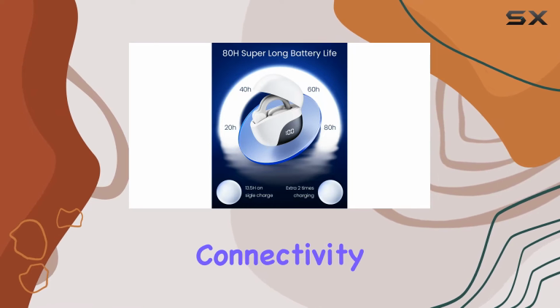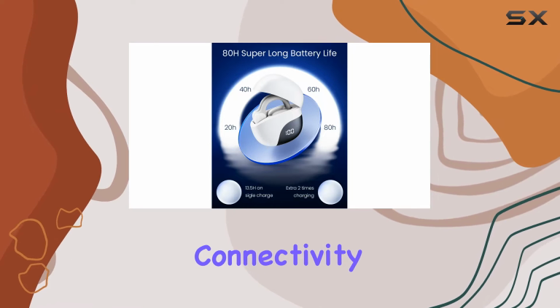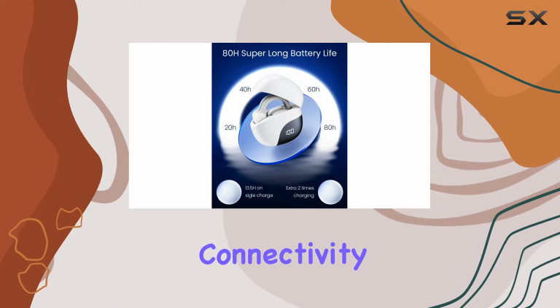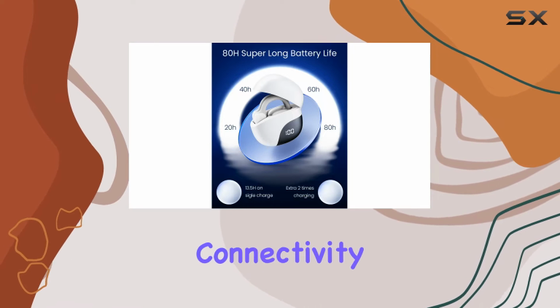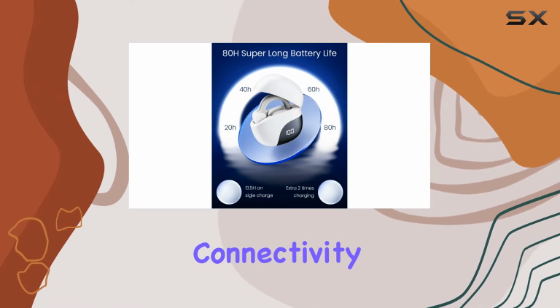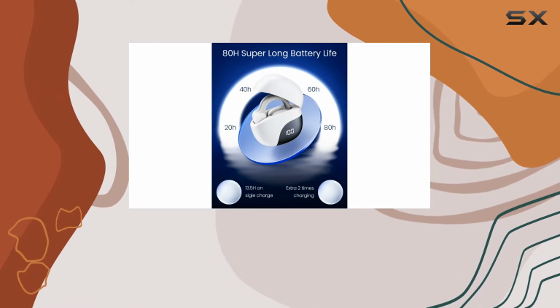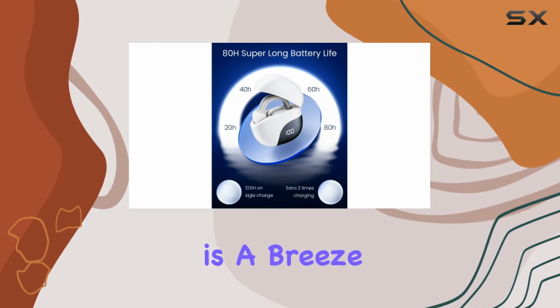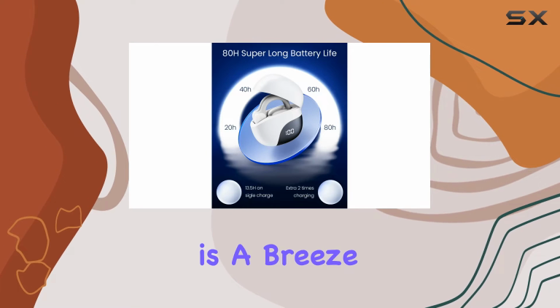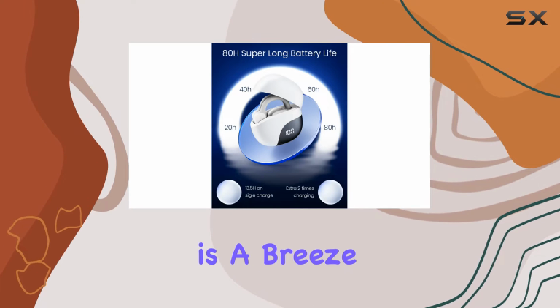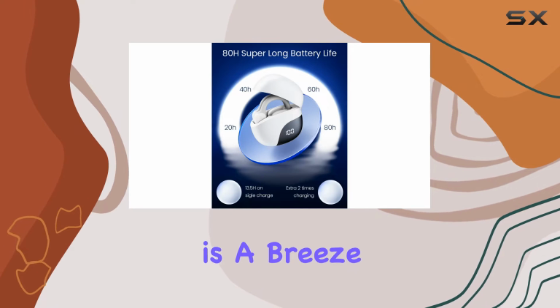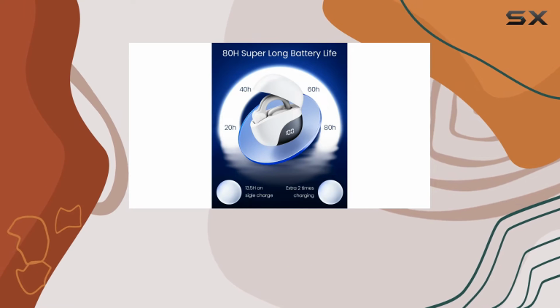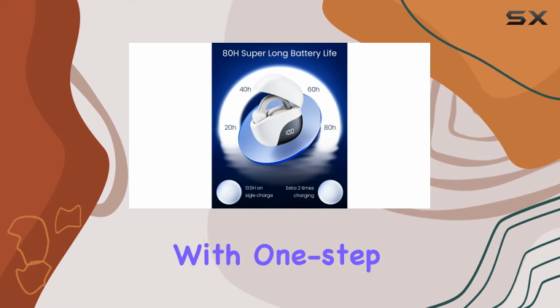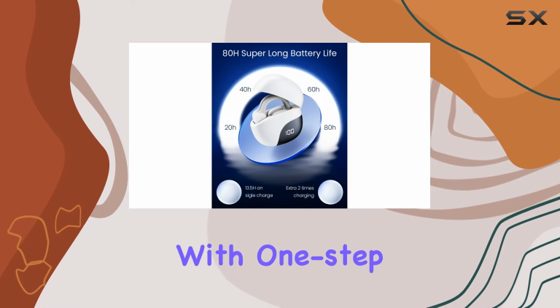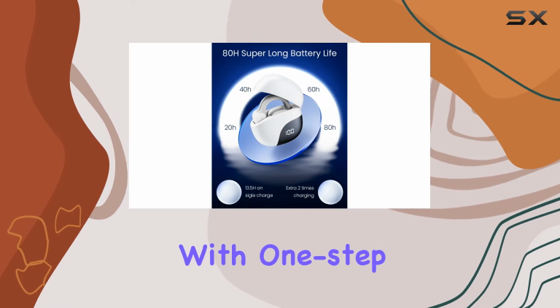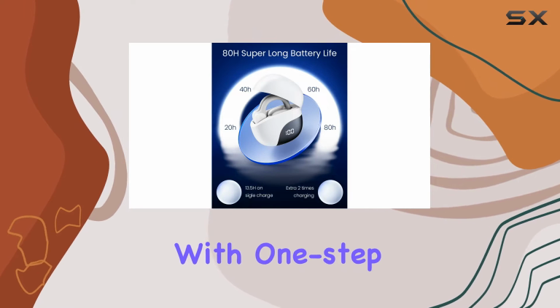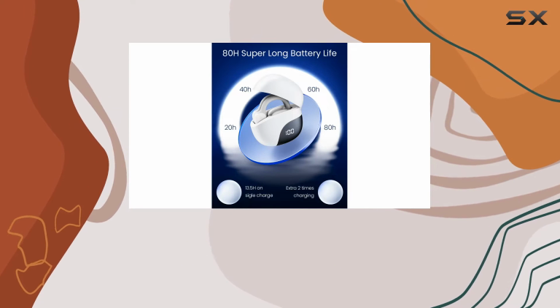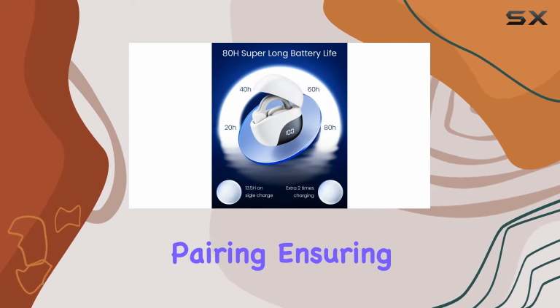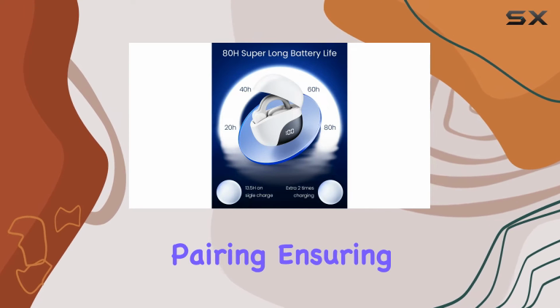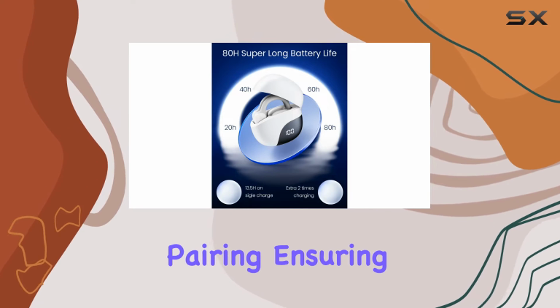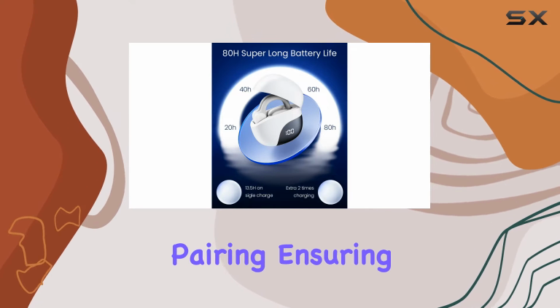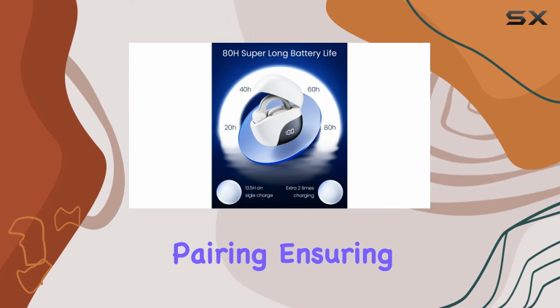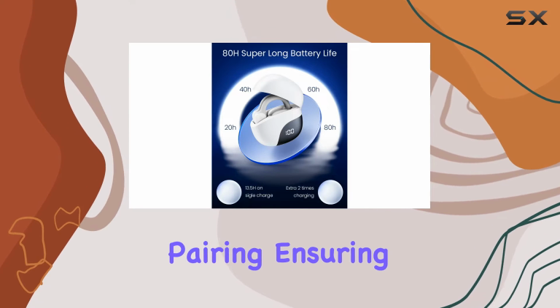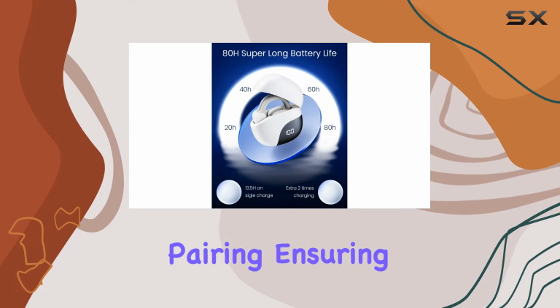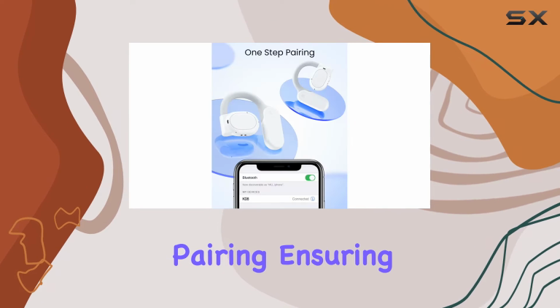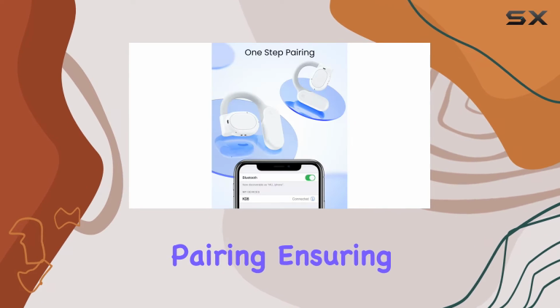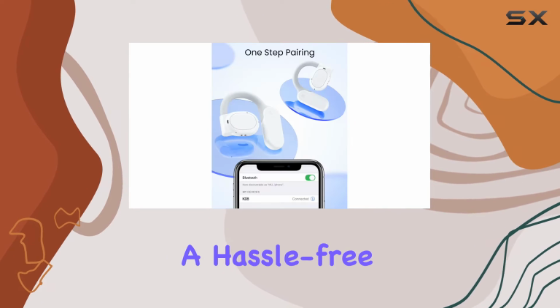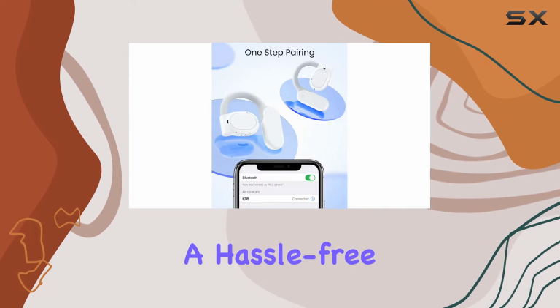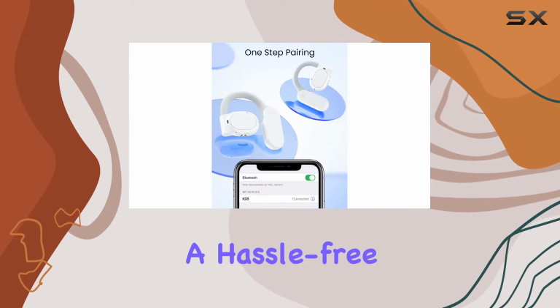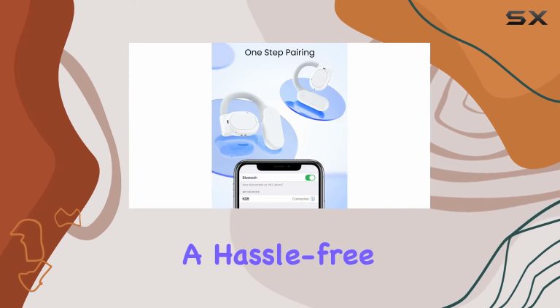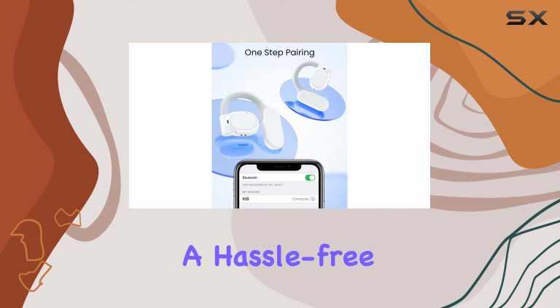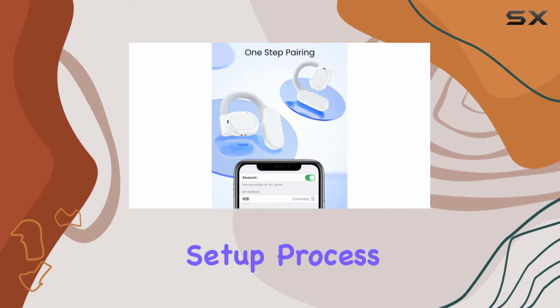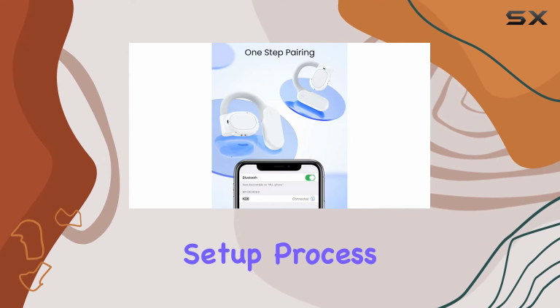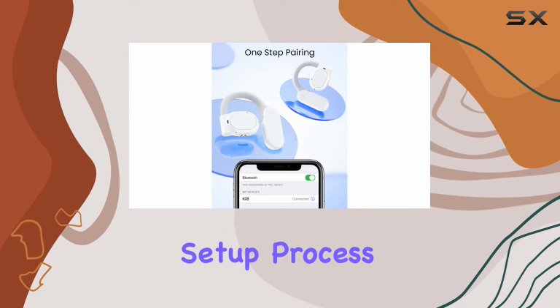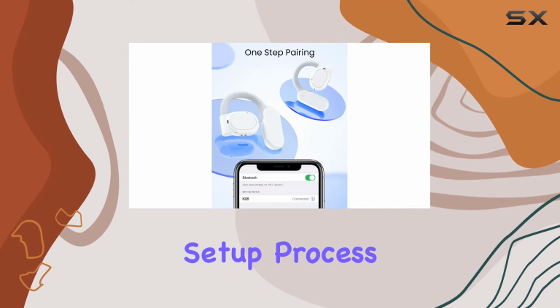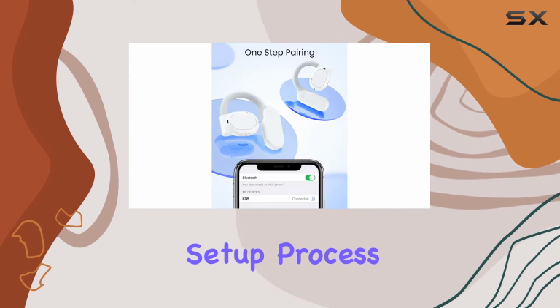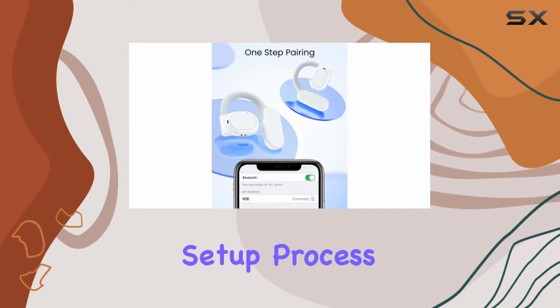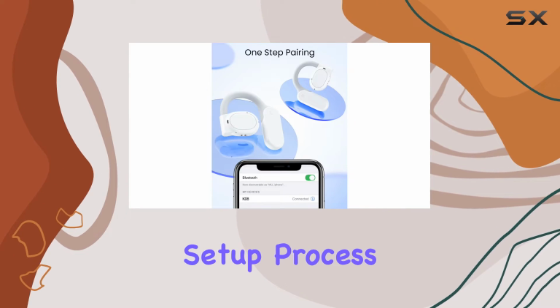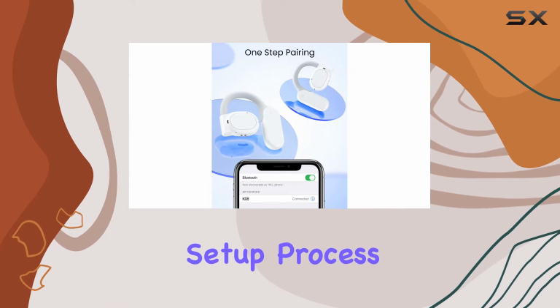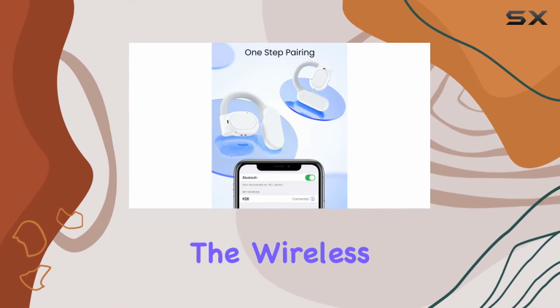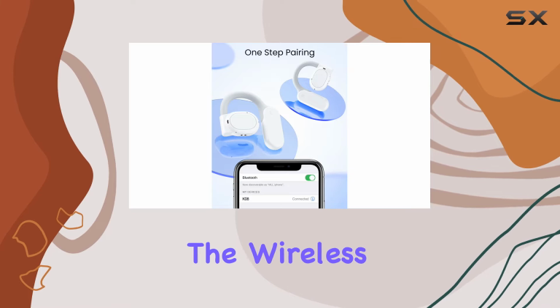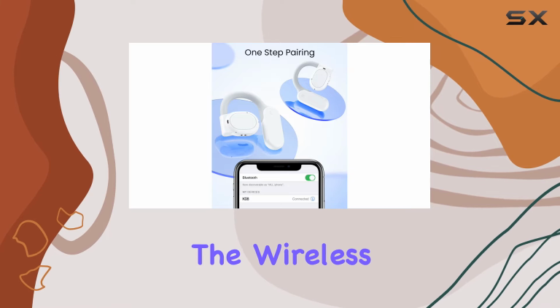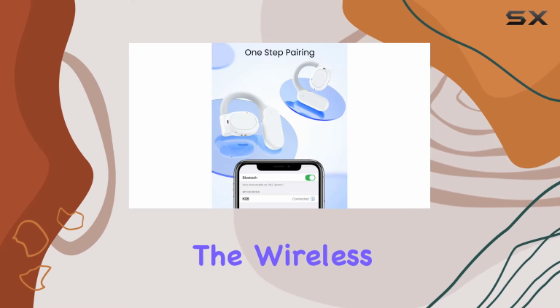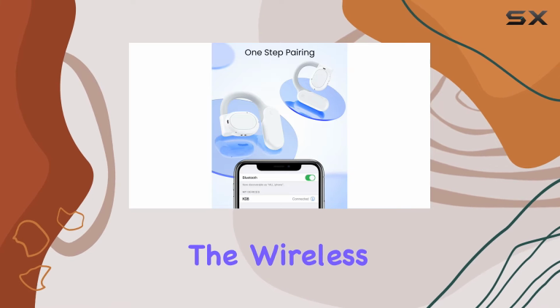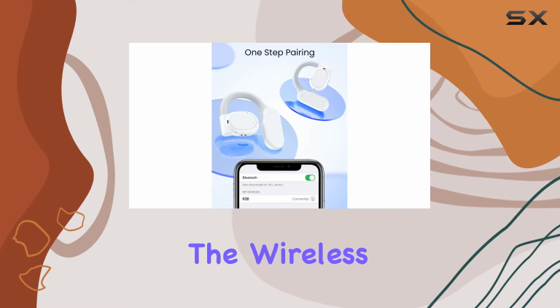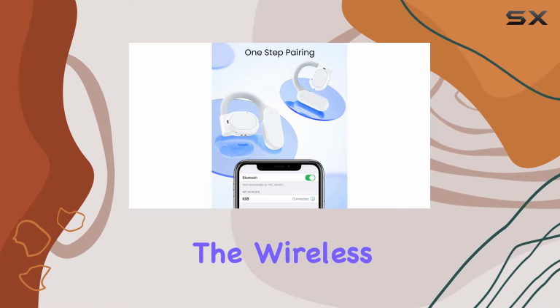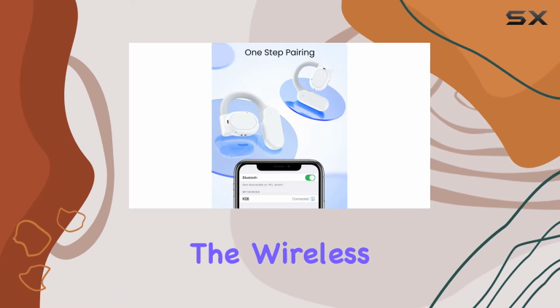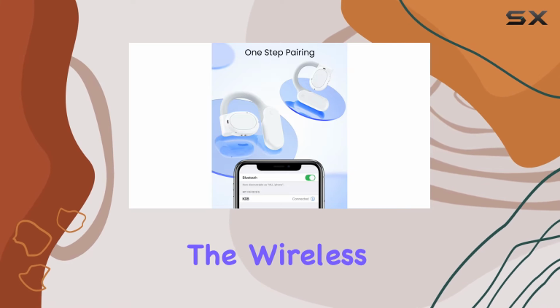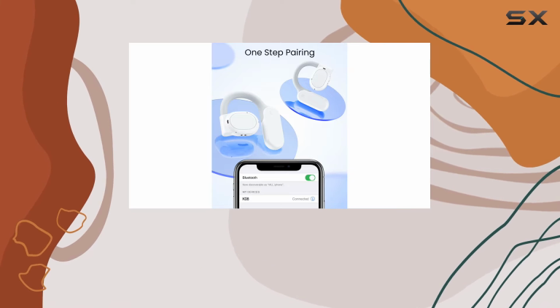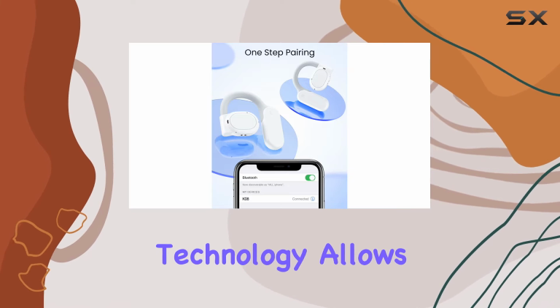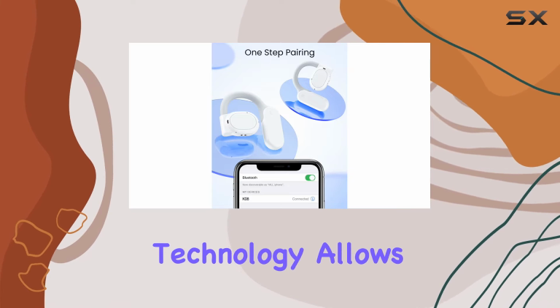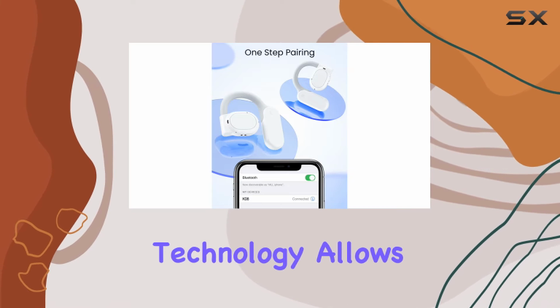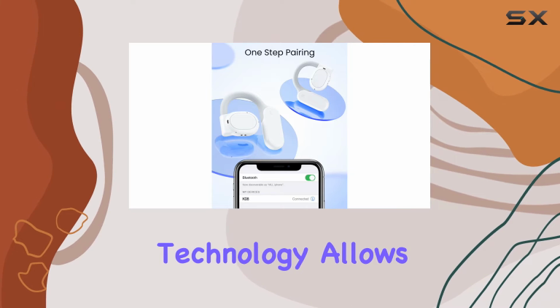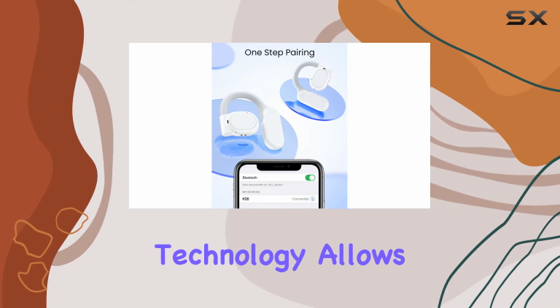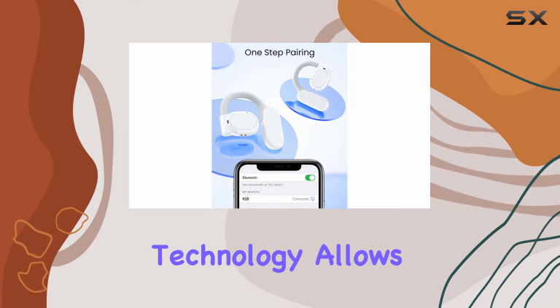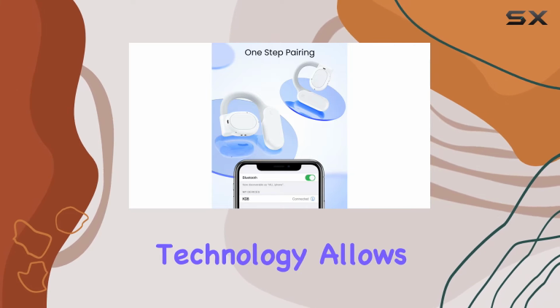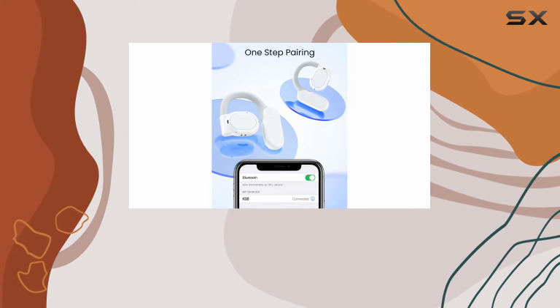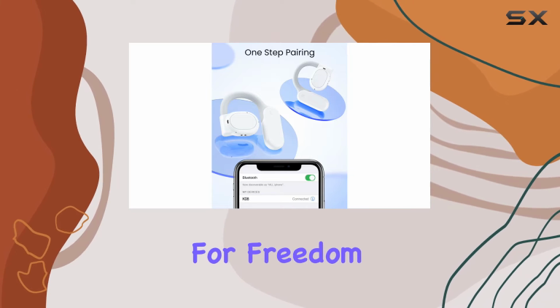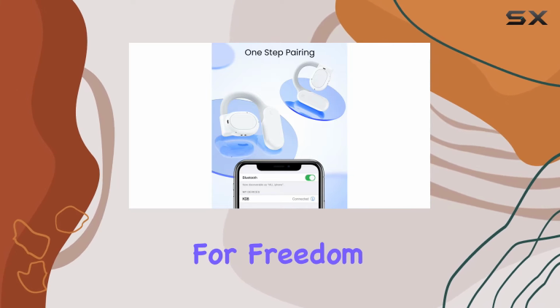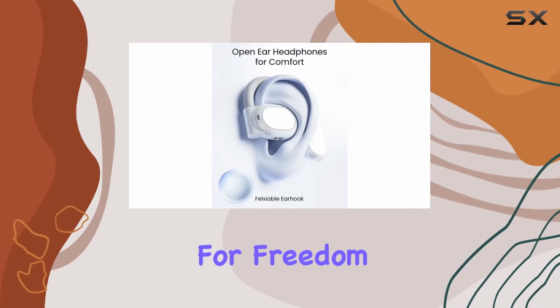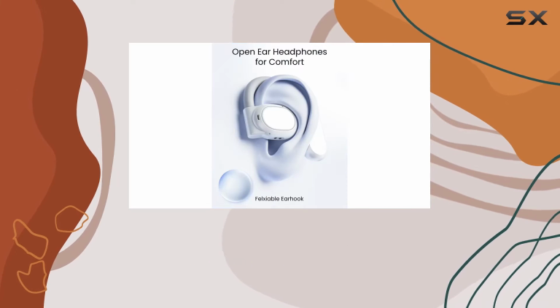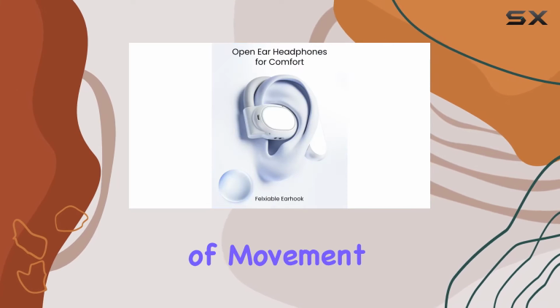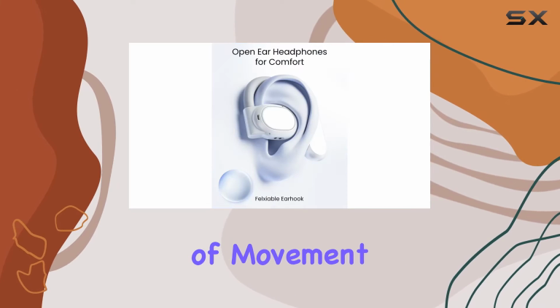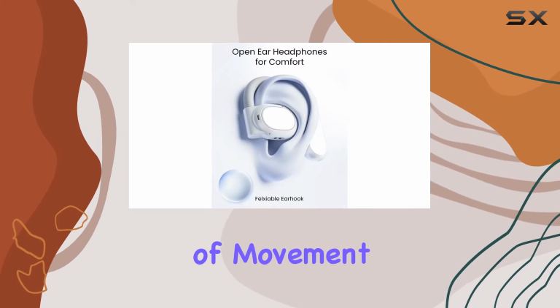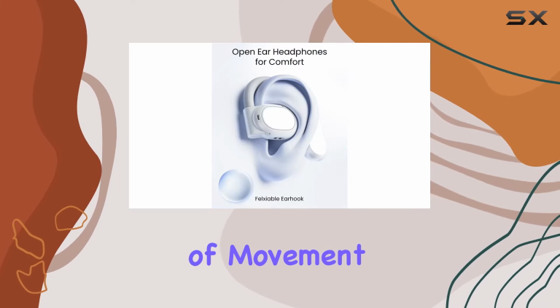Connectivity is a breeze with one-step pairing, ensuring a hassle-free setup process. The wireless technology allows for freedom of movement, catering to the active lifestyle.